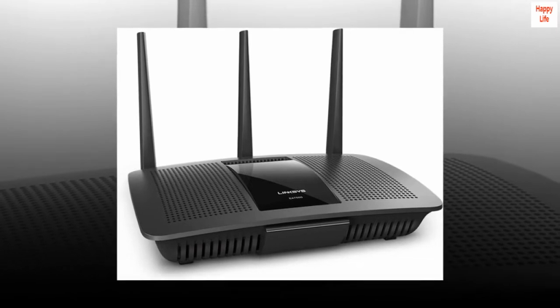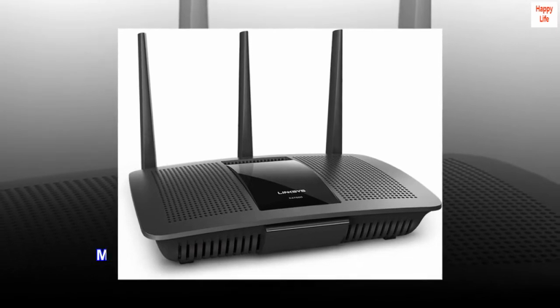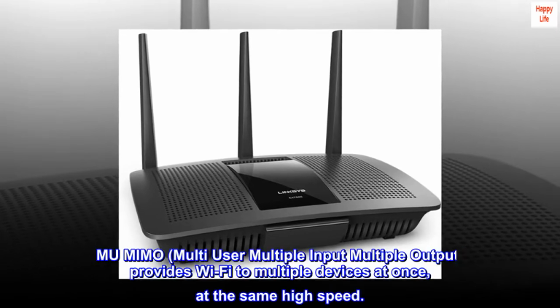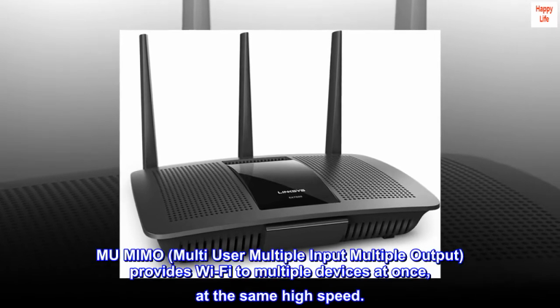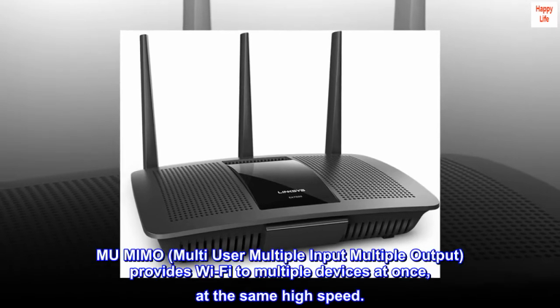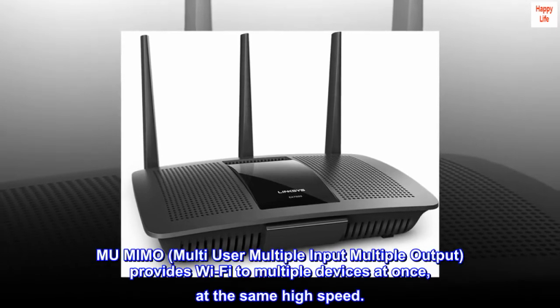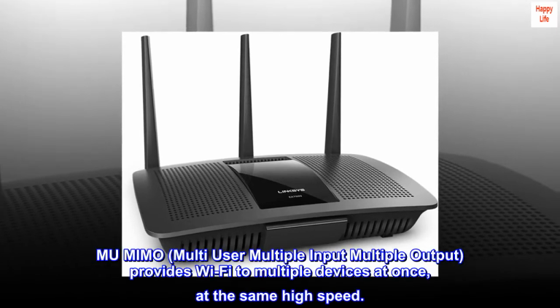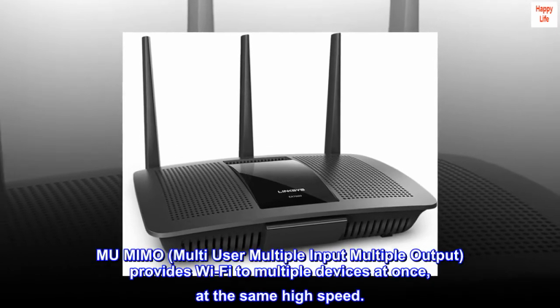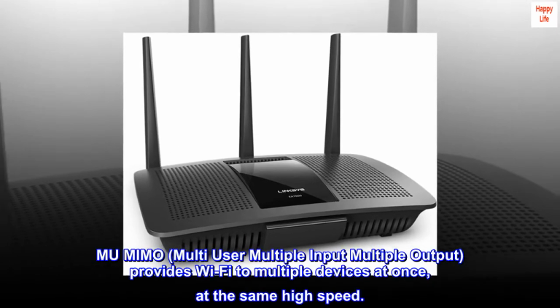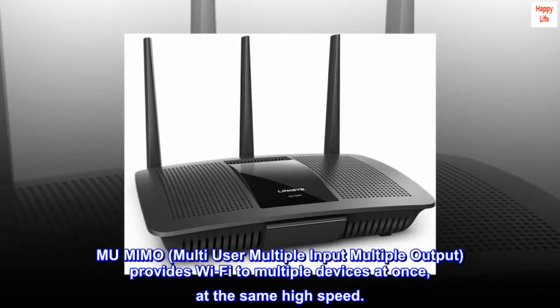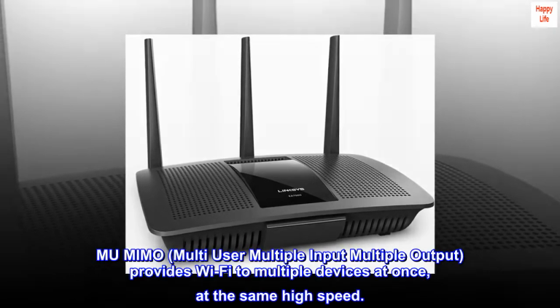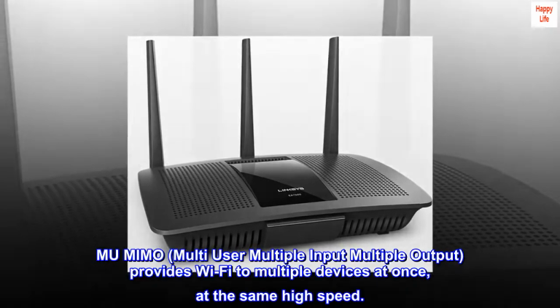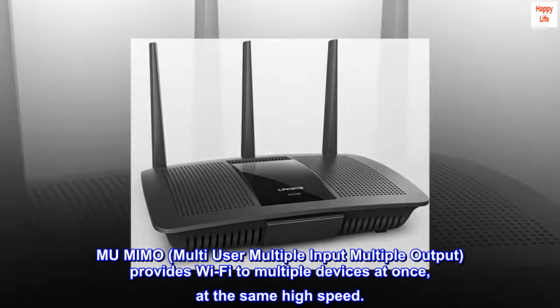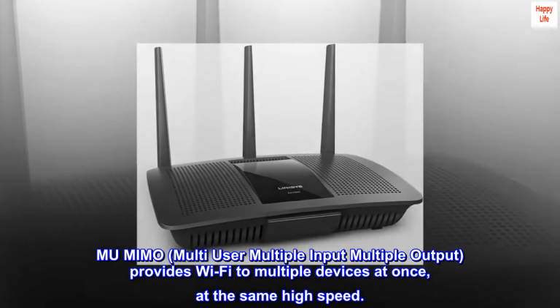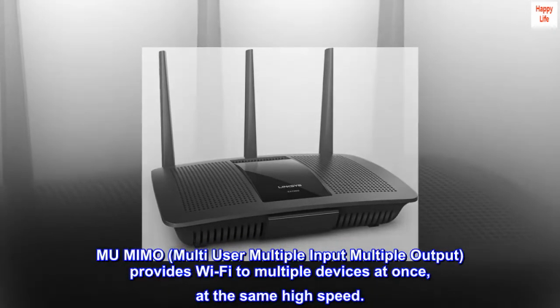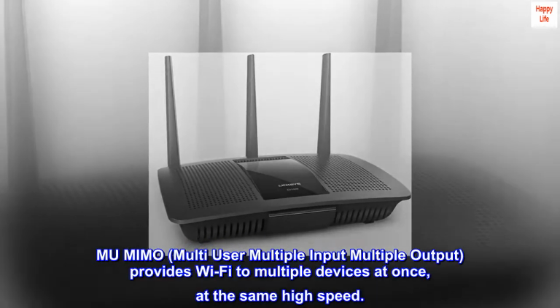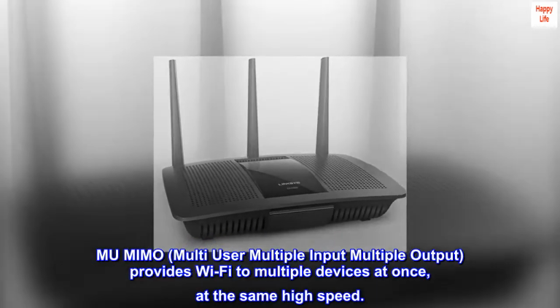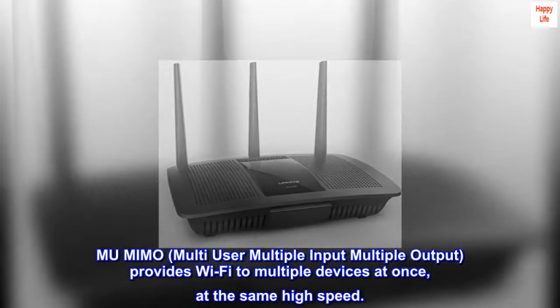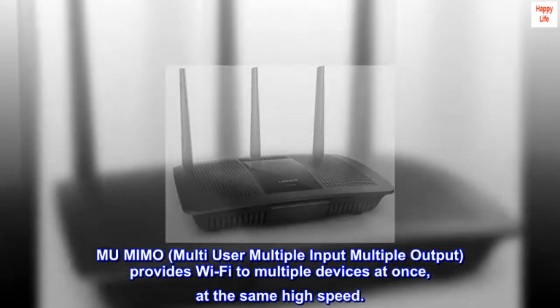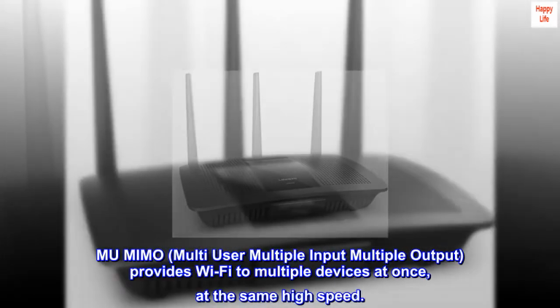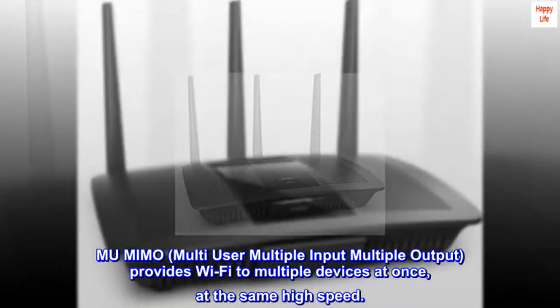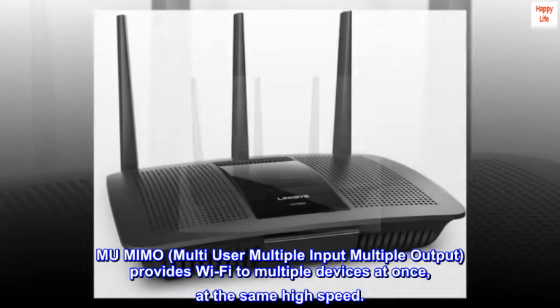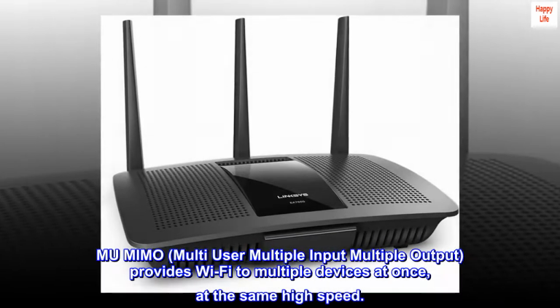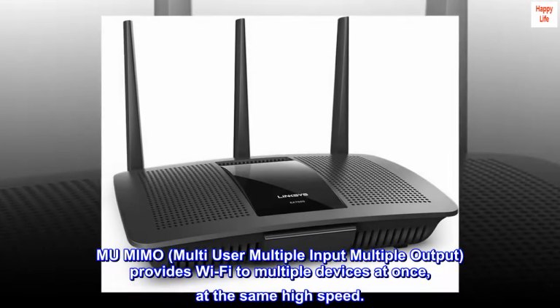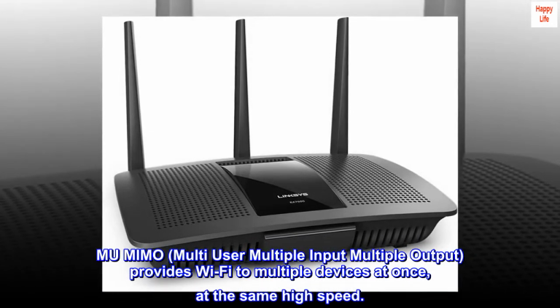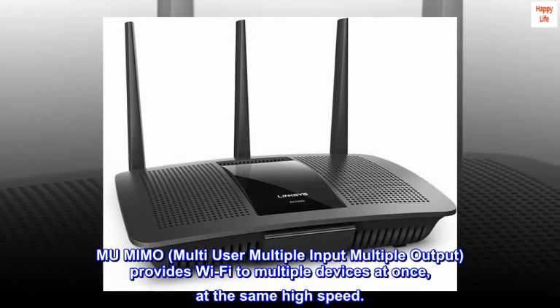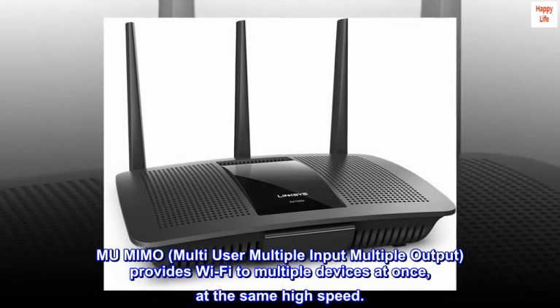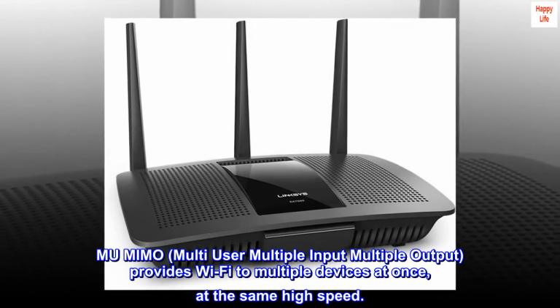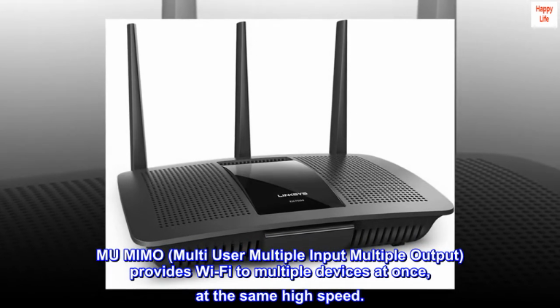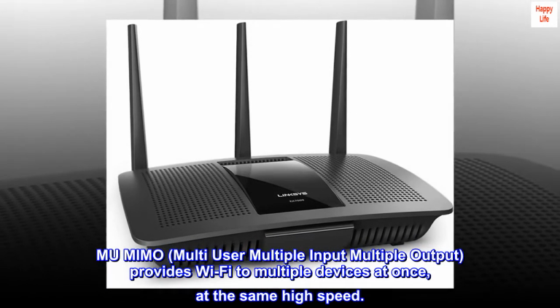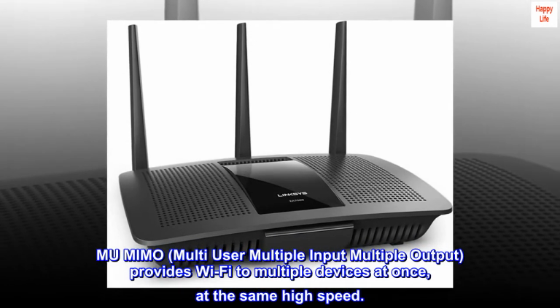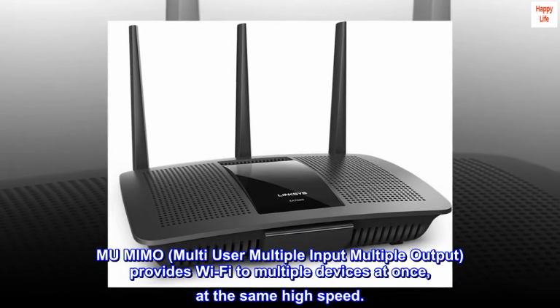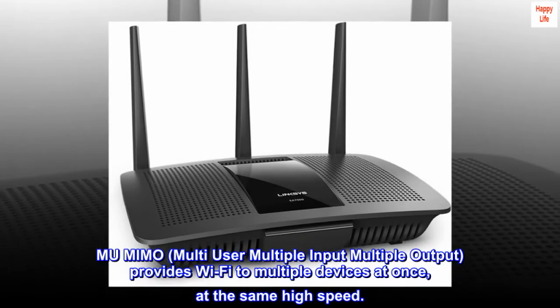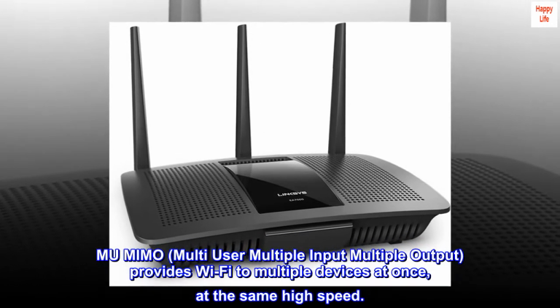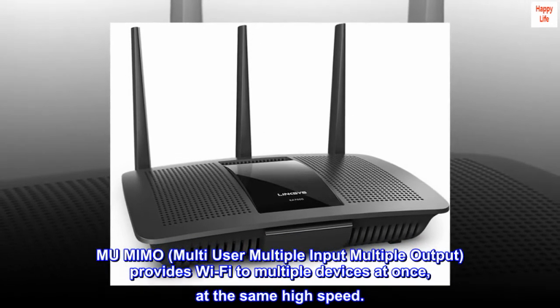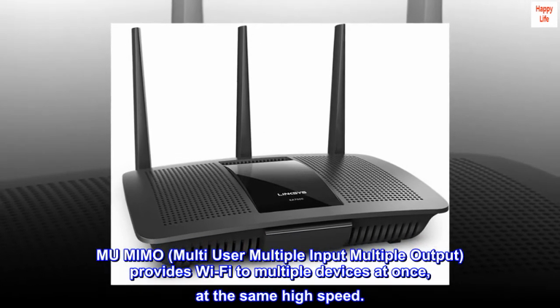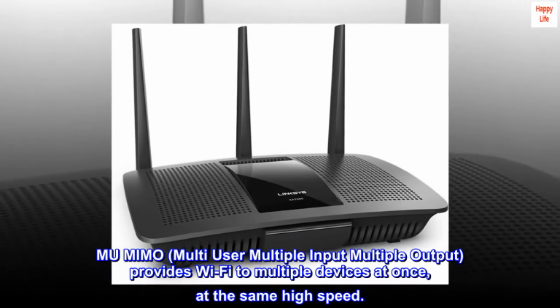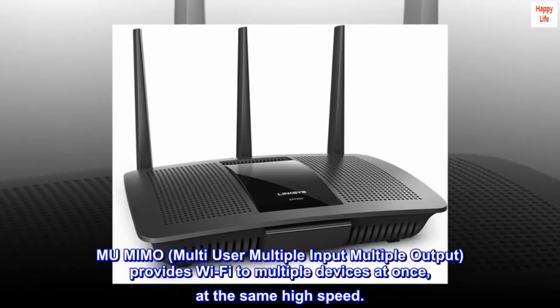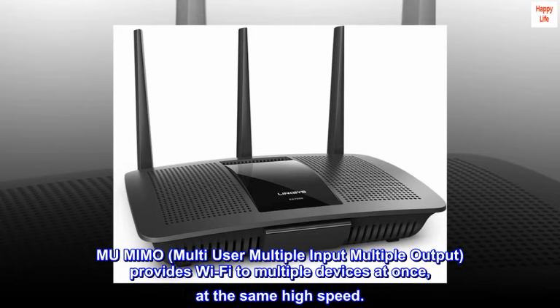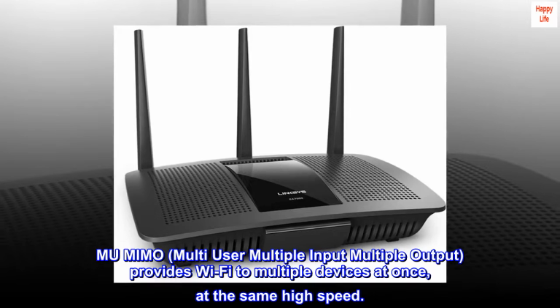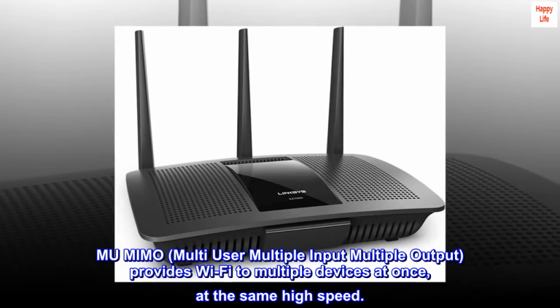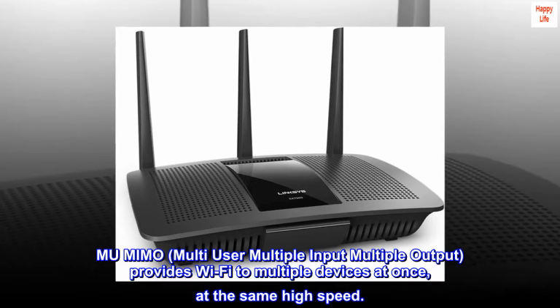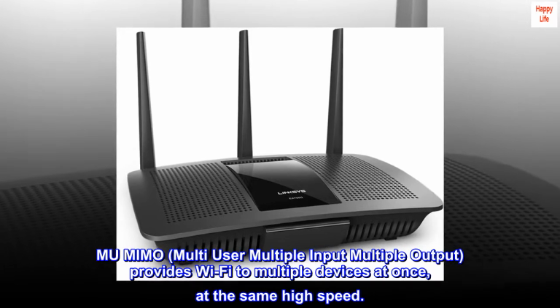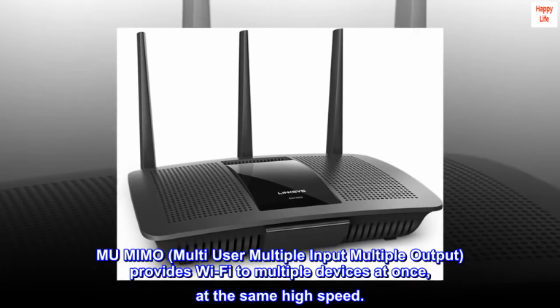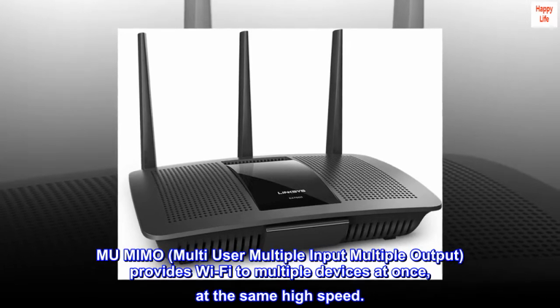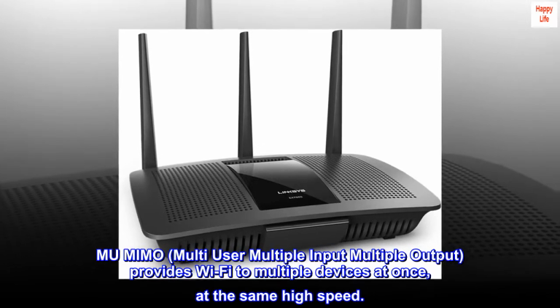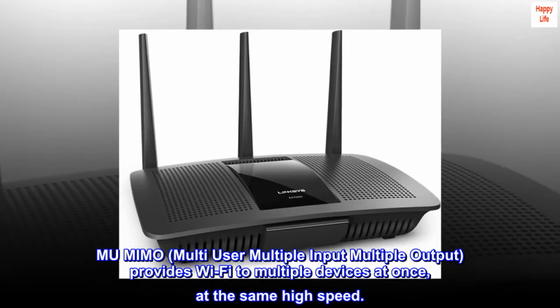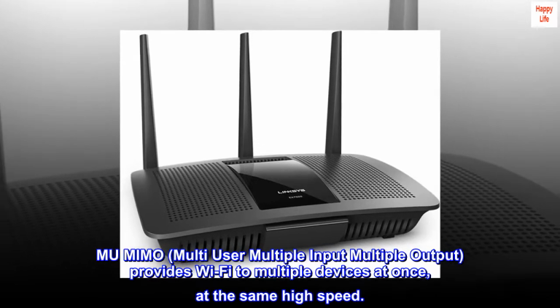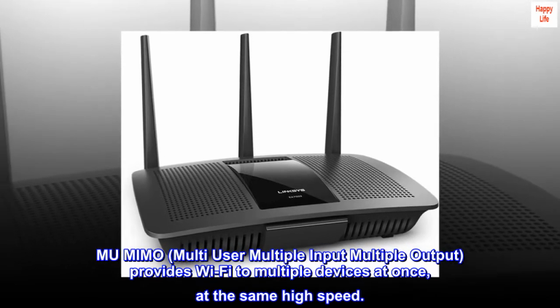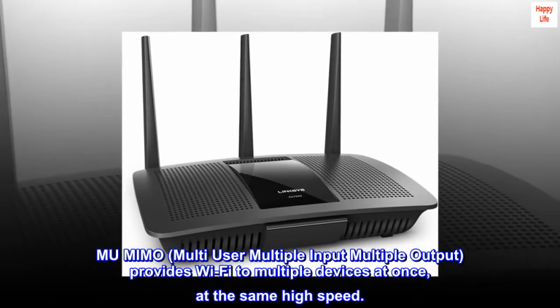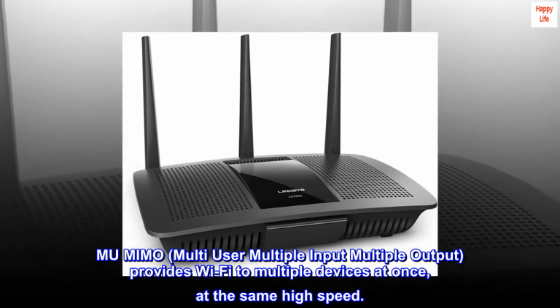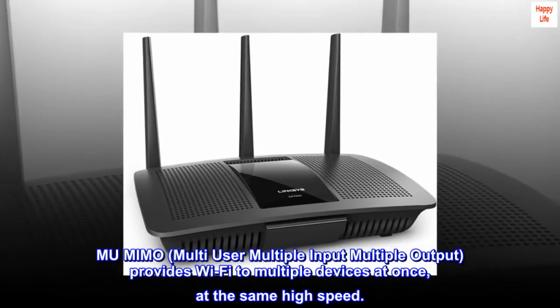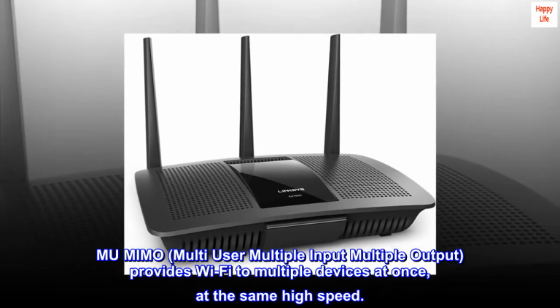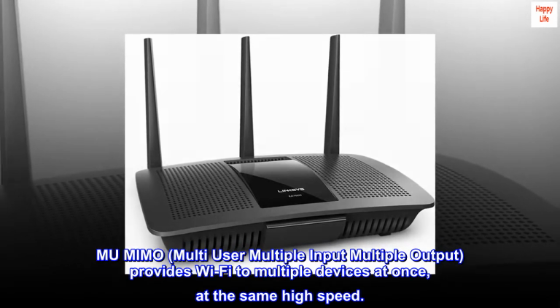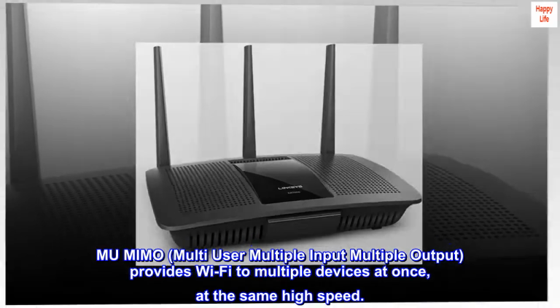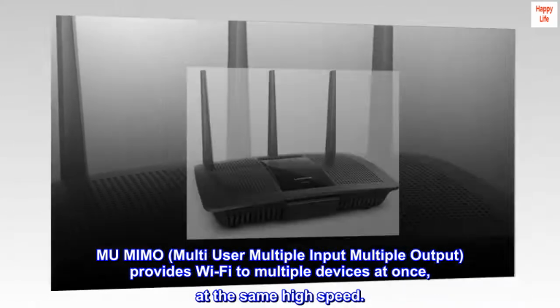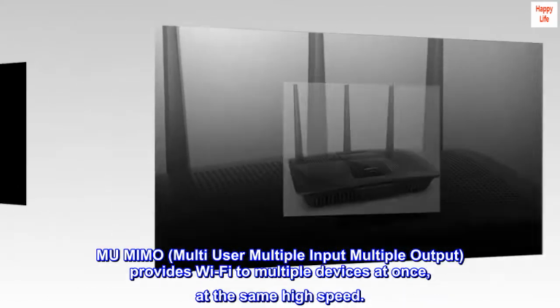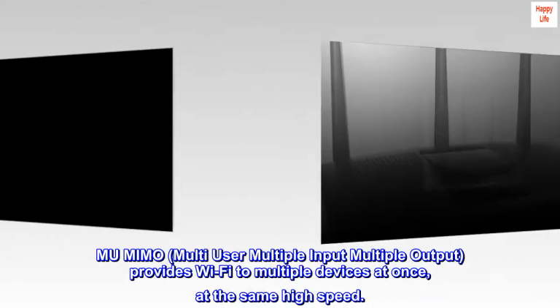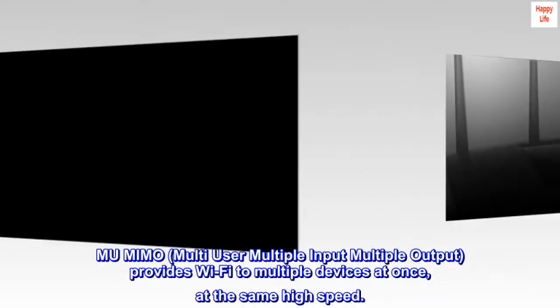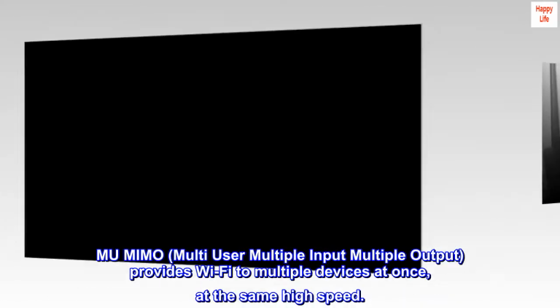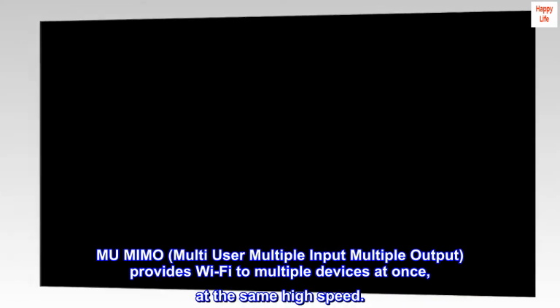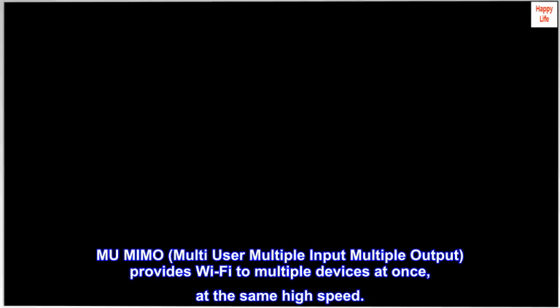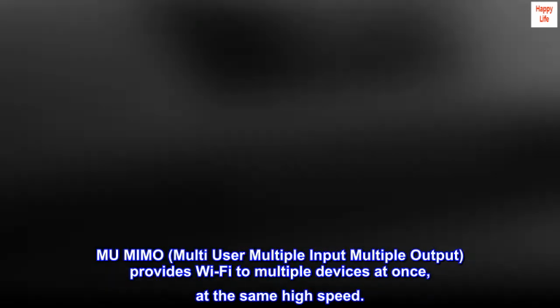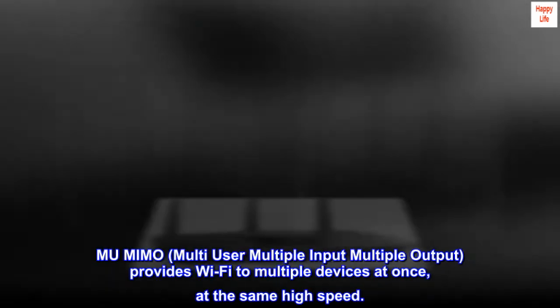MU-MIMO — multi-user multiple input multiple output — provides Wi-Fi to multiple devices at once, at the same high speed.